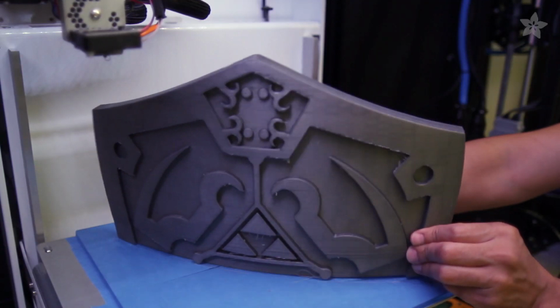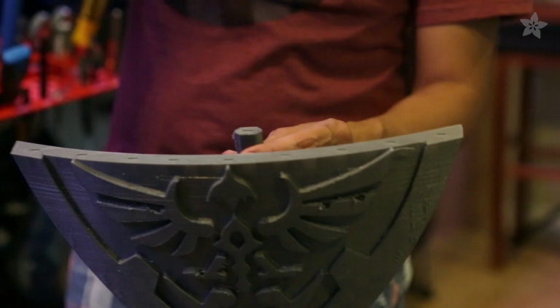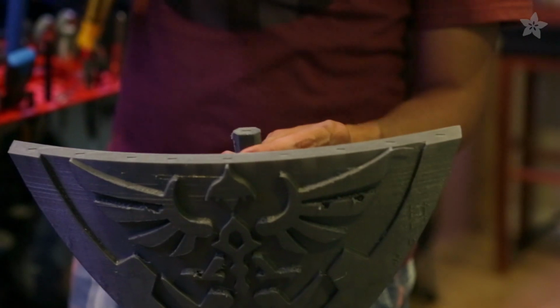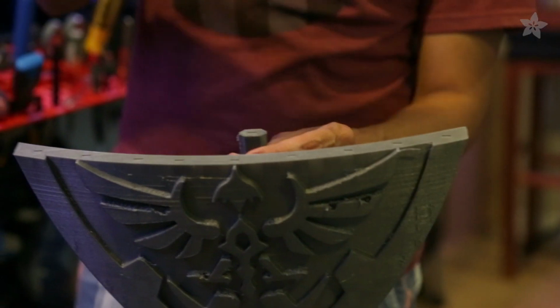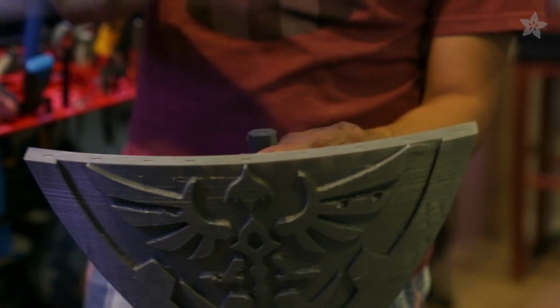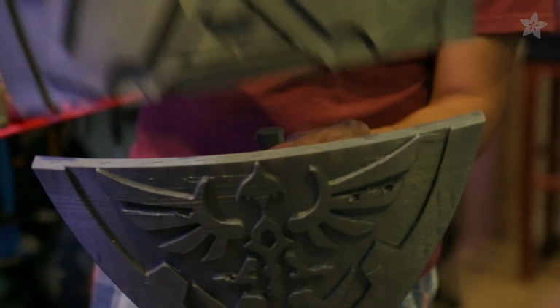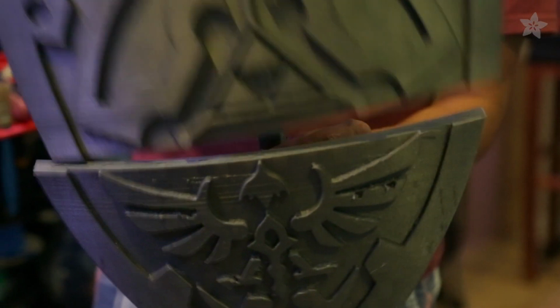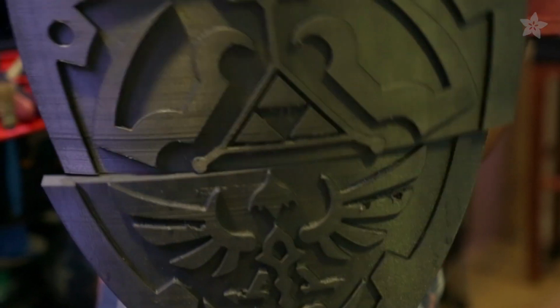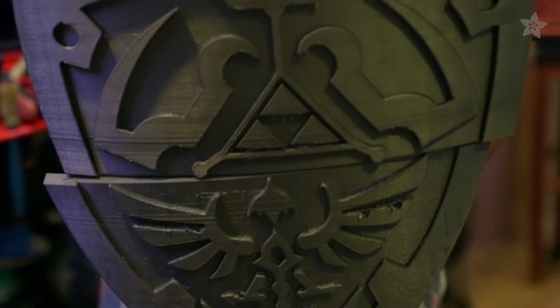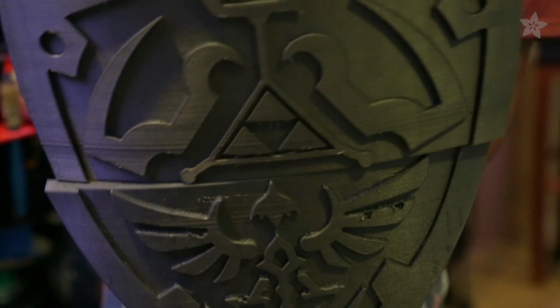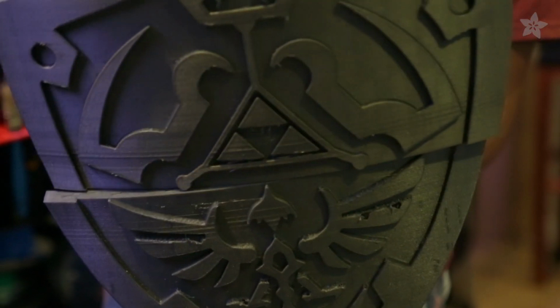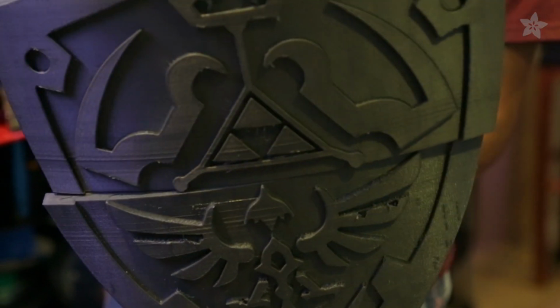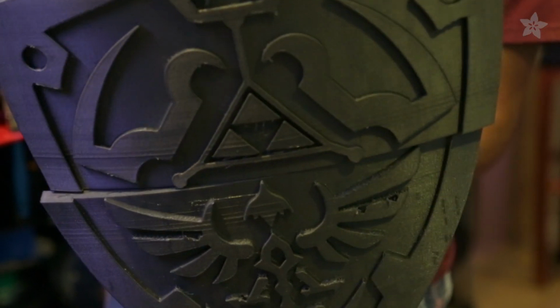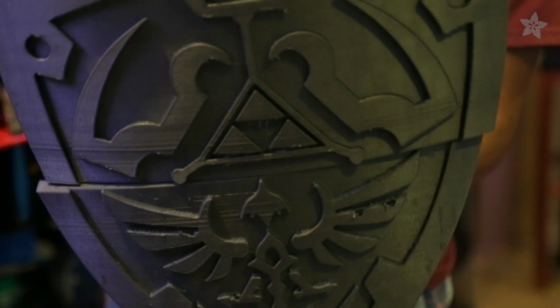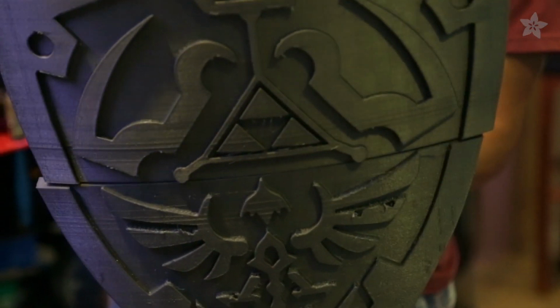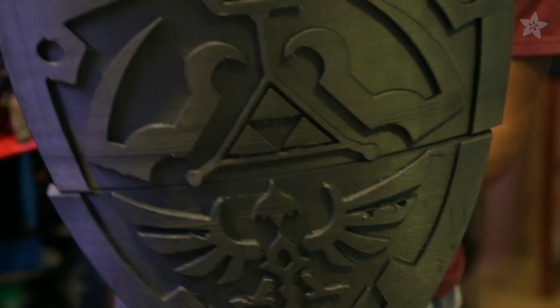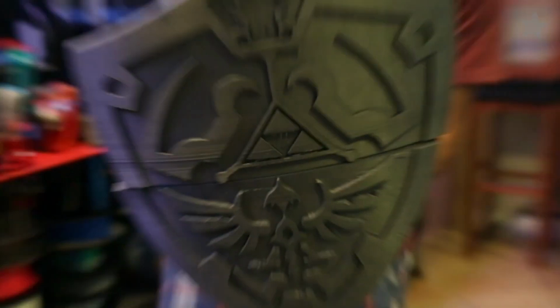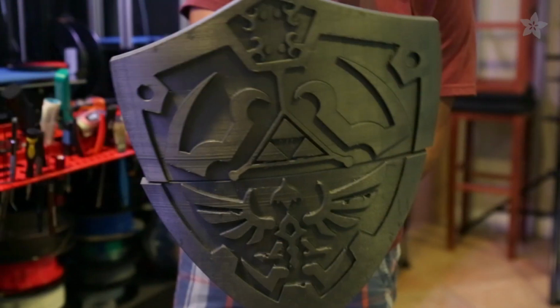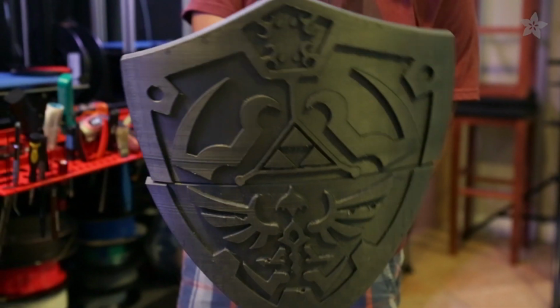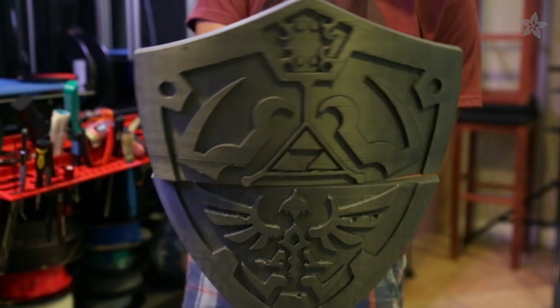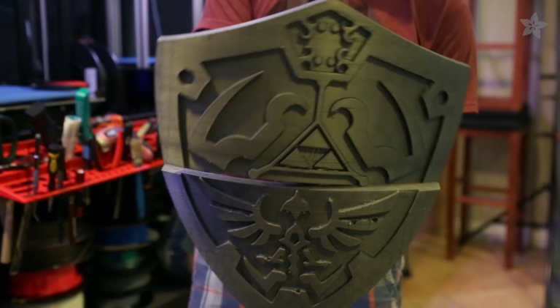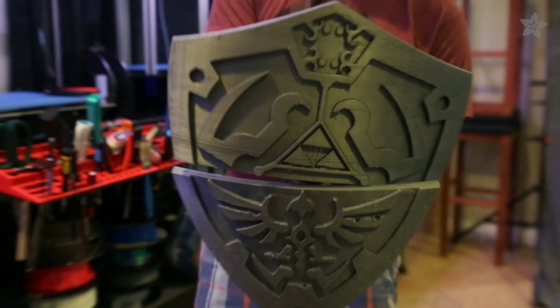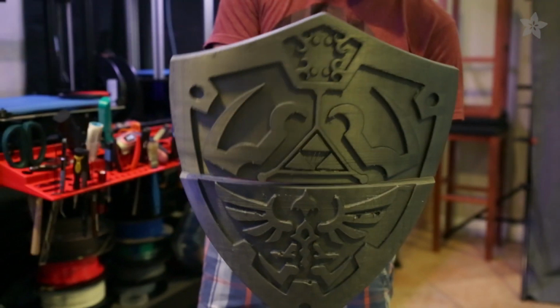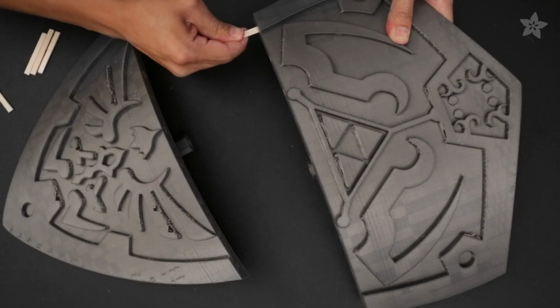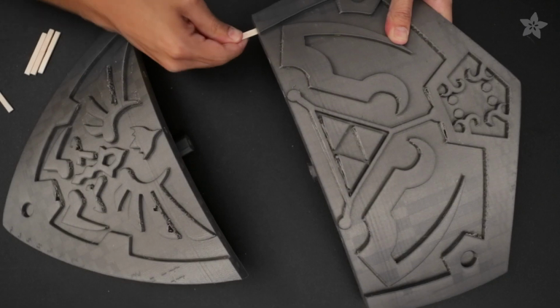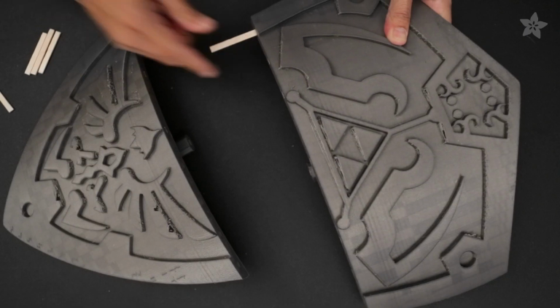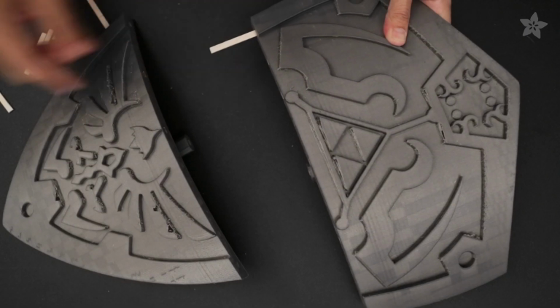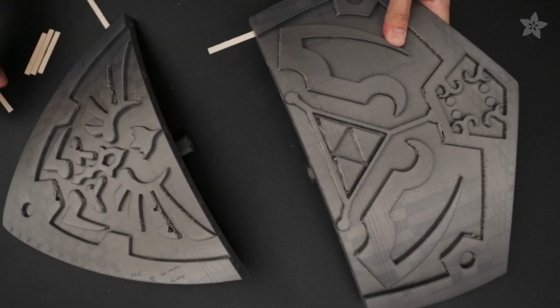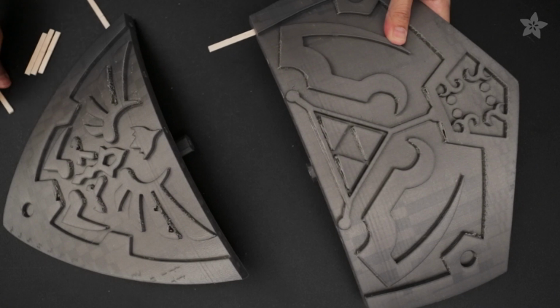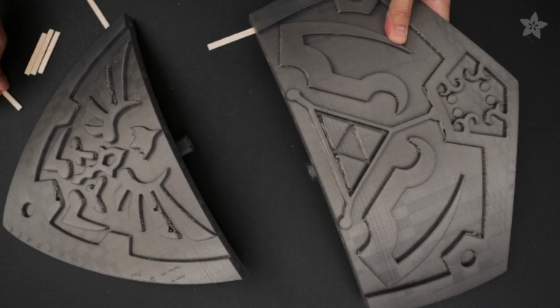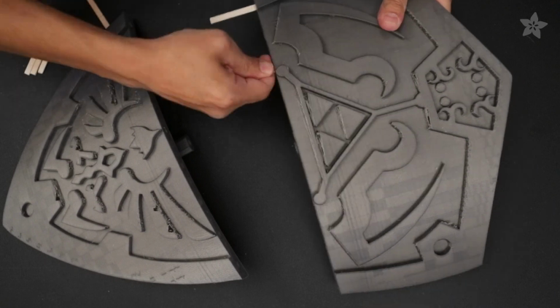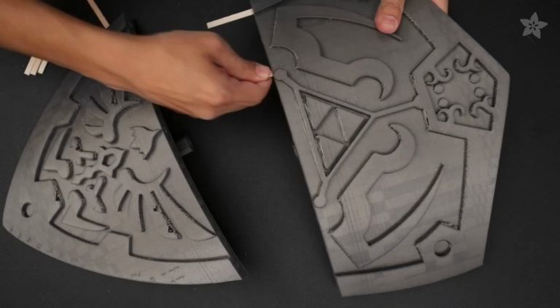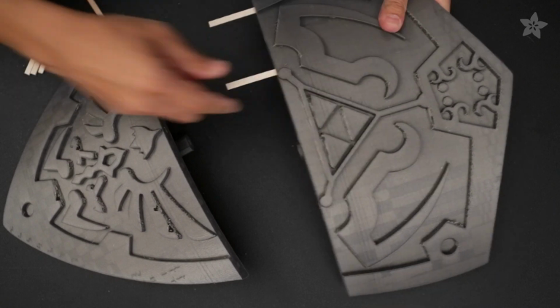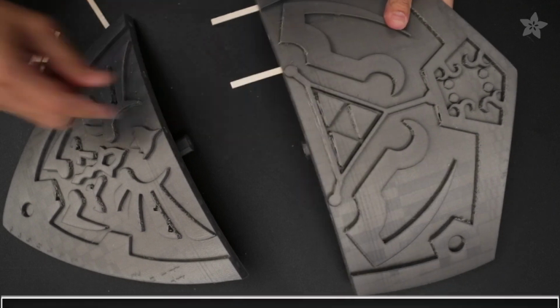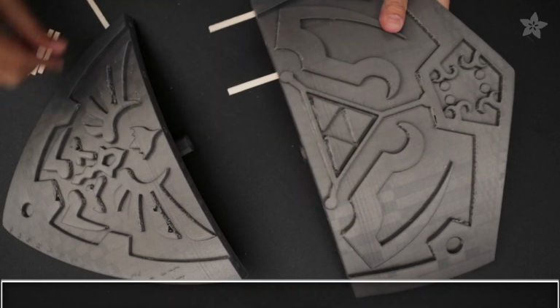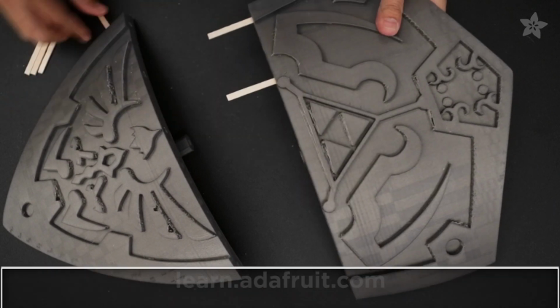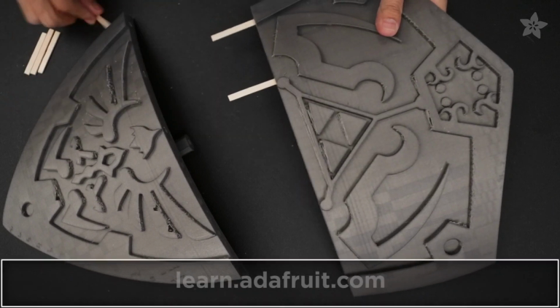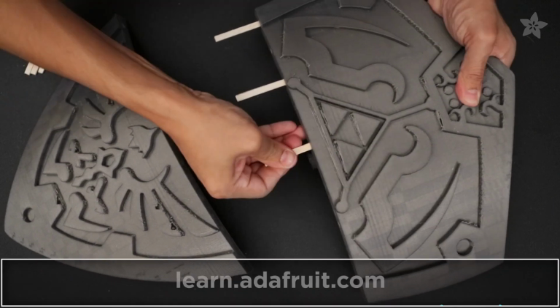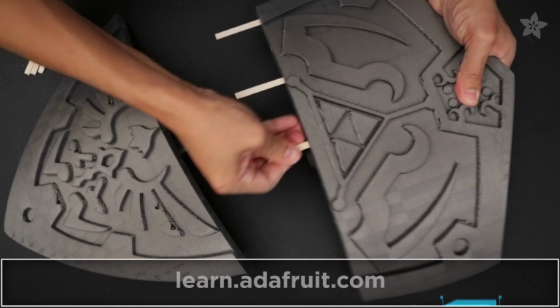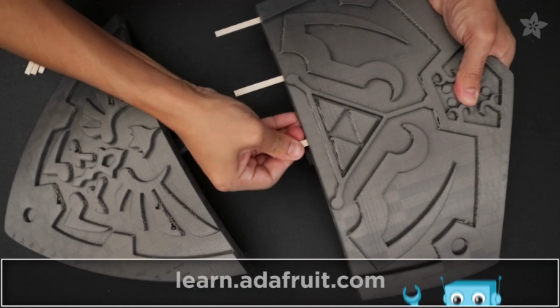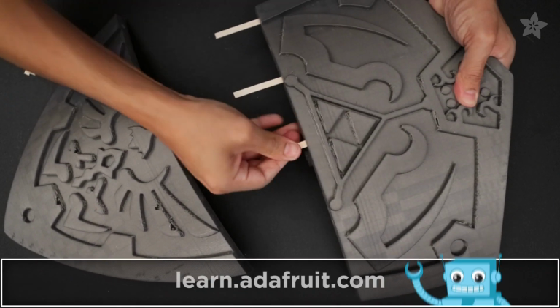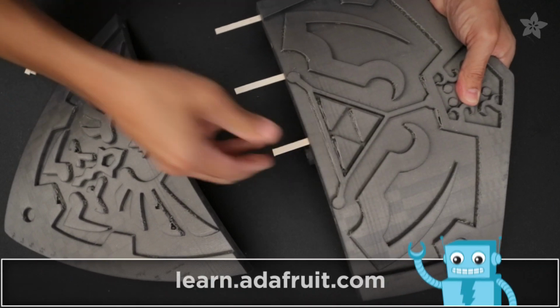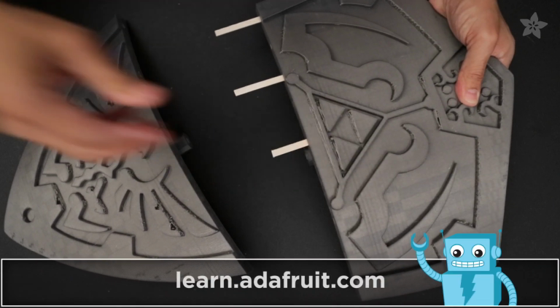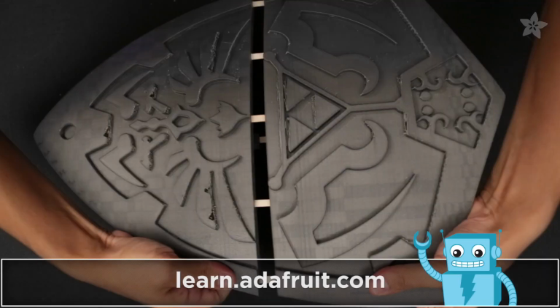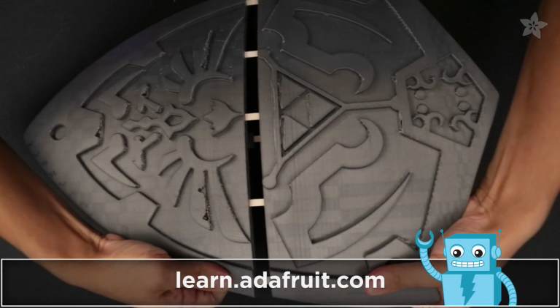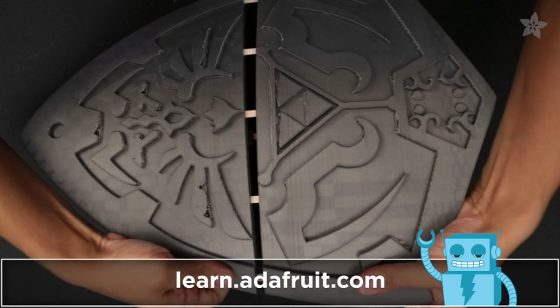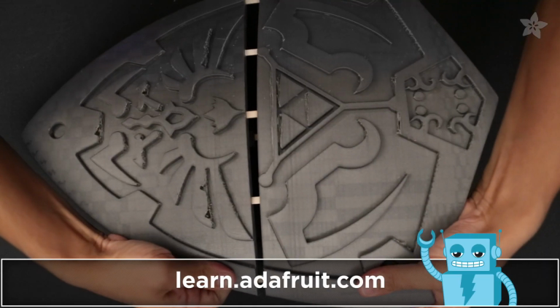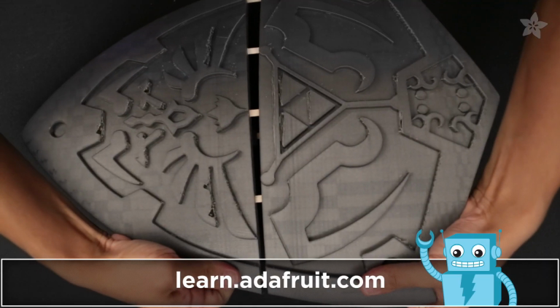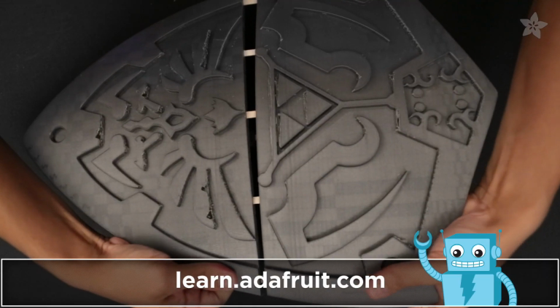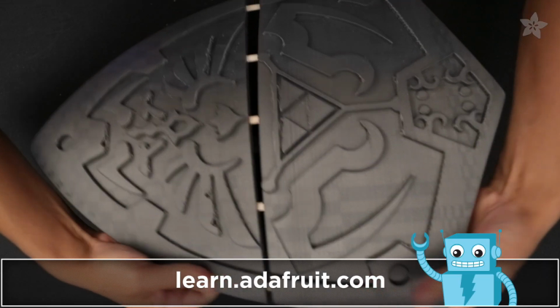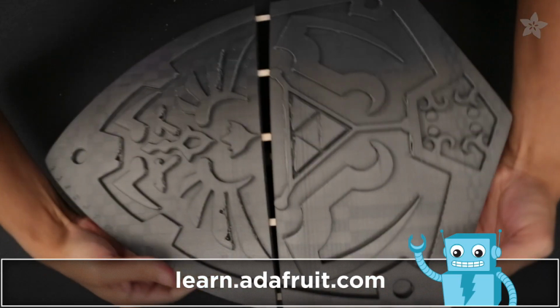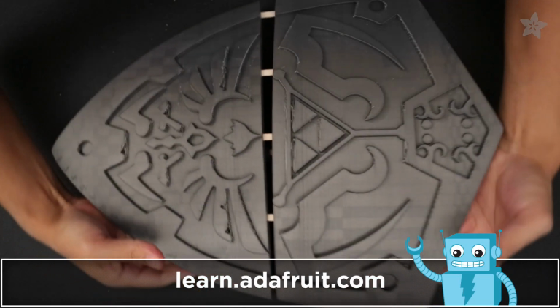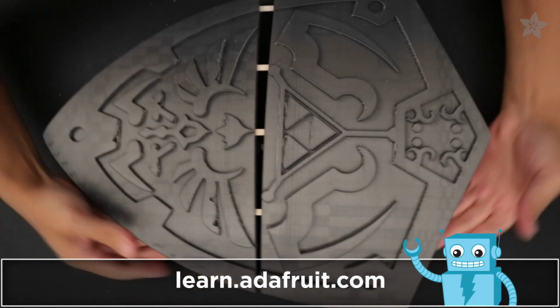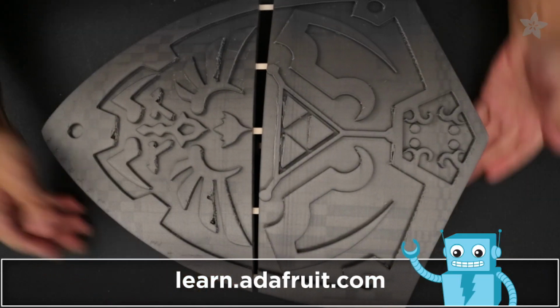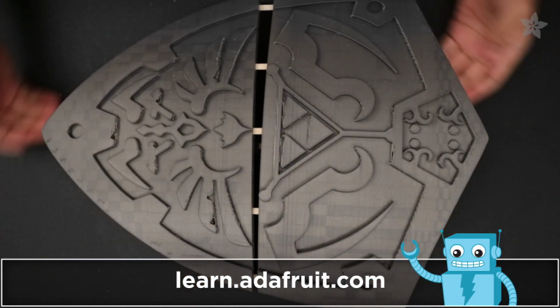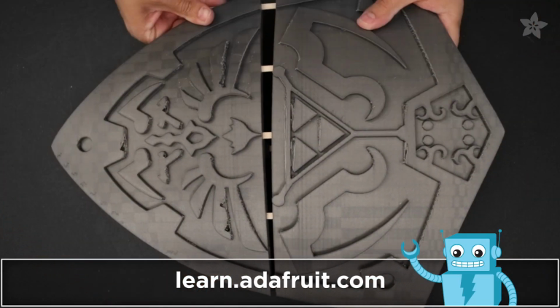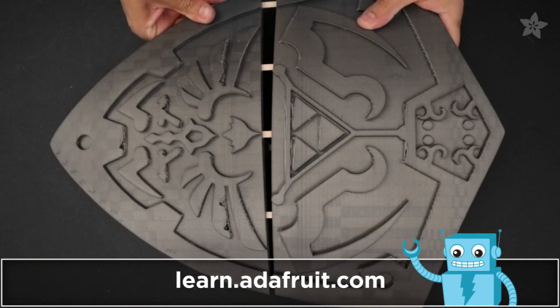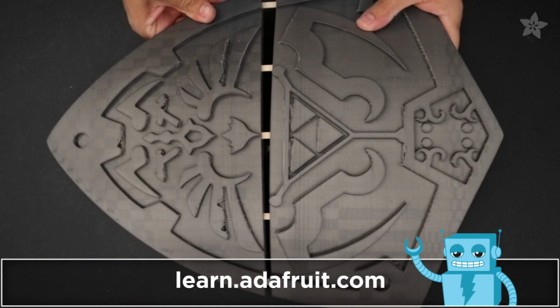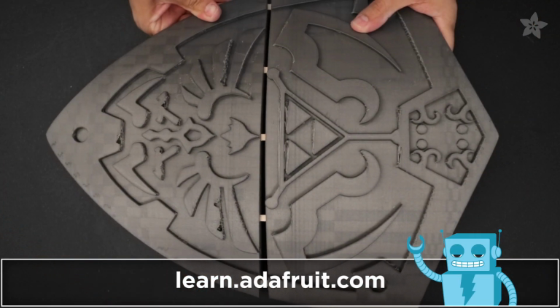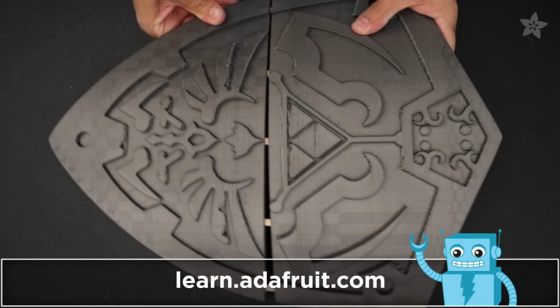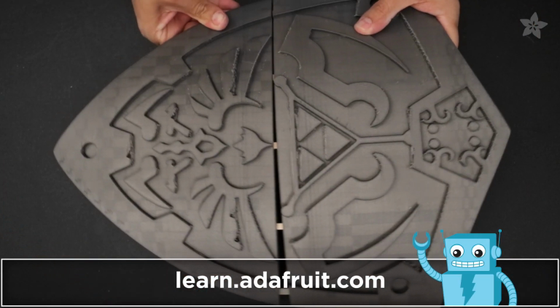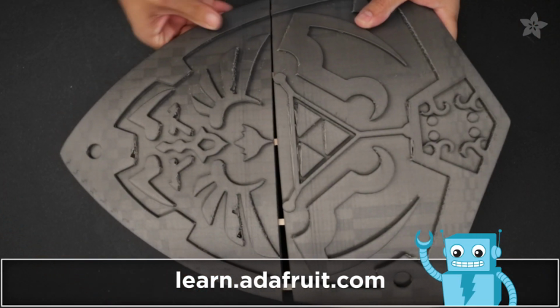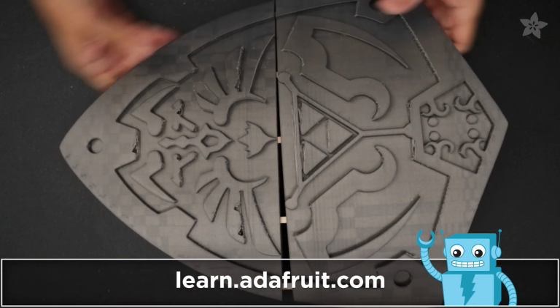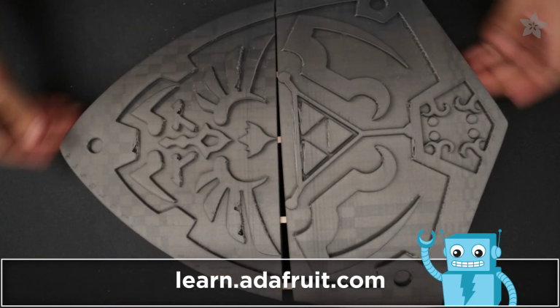The two parts are joined in the center and held together by wooden sticks. Be sure to check out the guide on the Adafruit Learning System for a full tutorial.